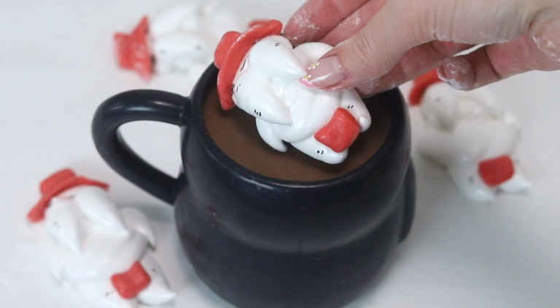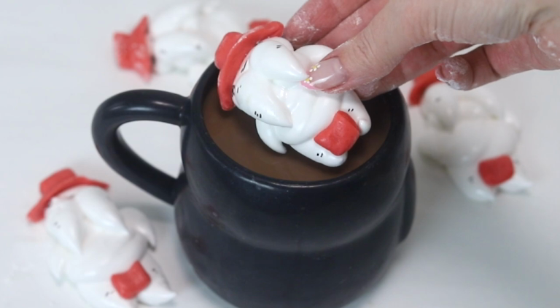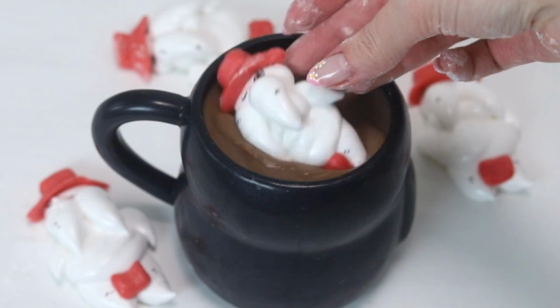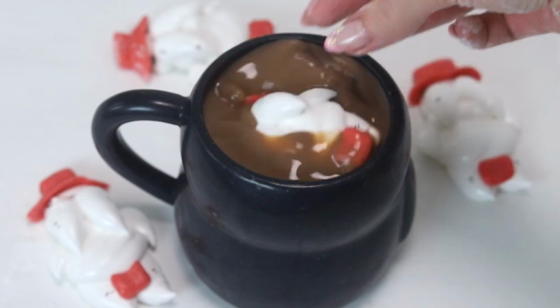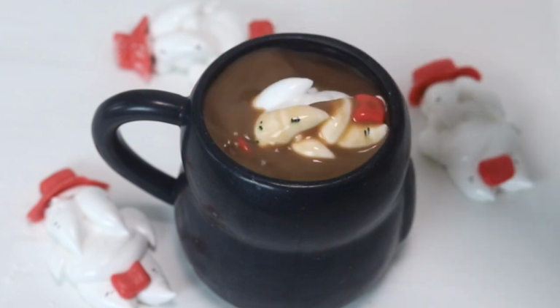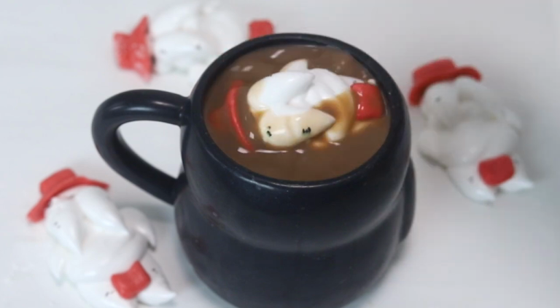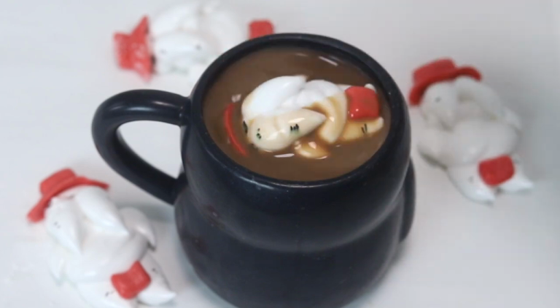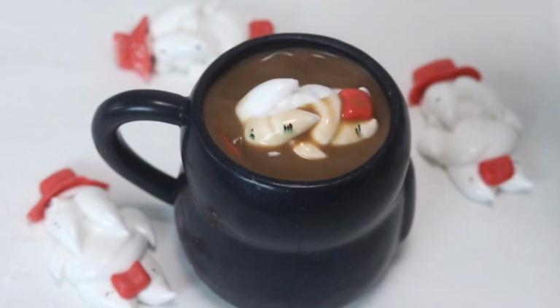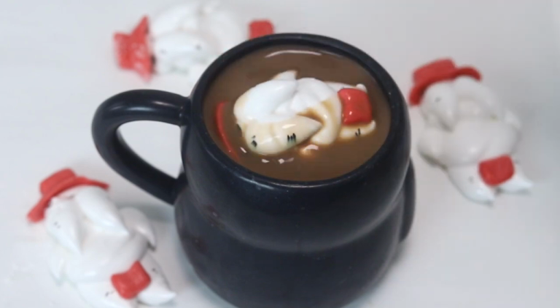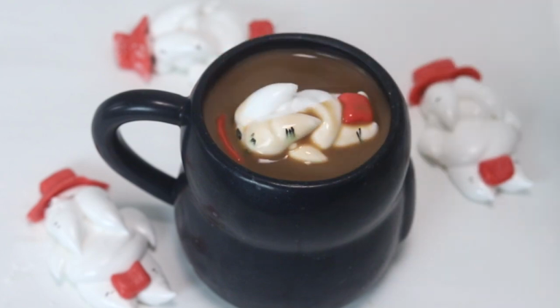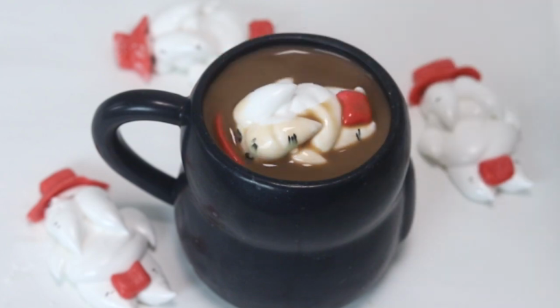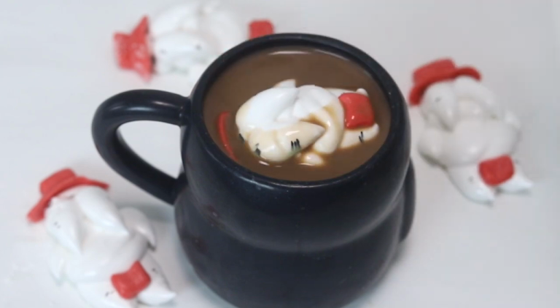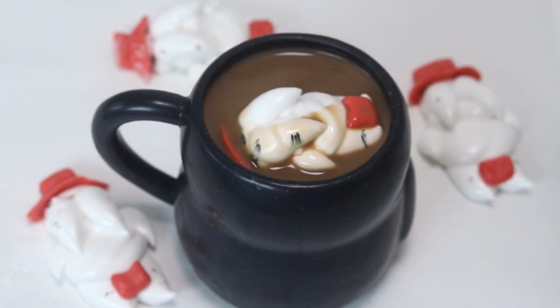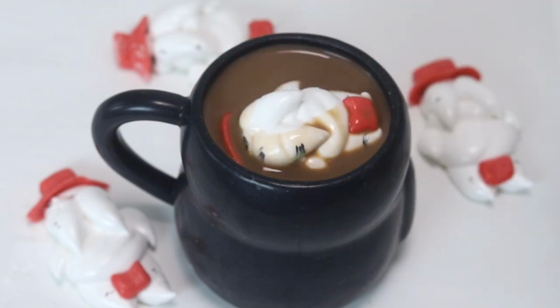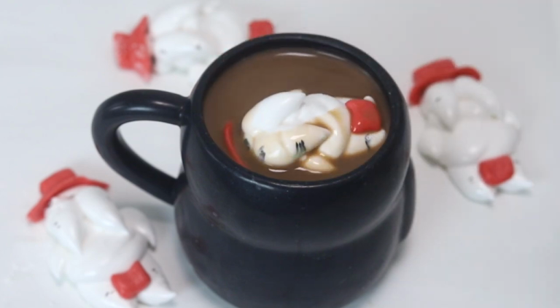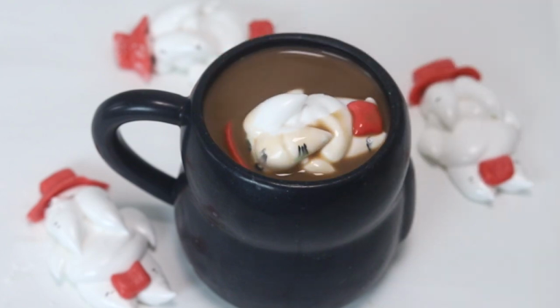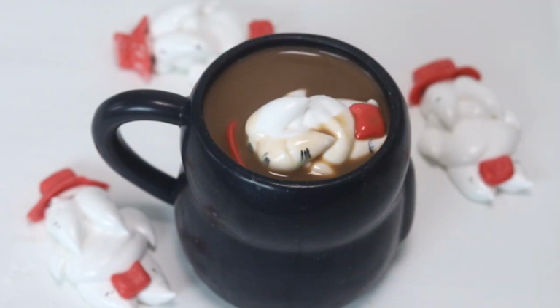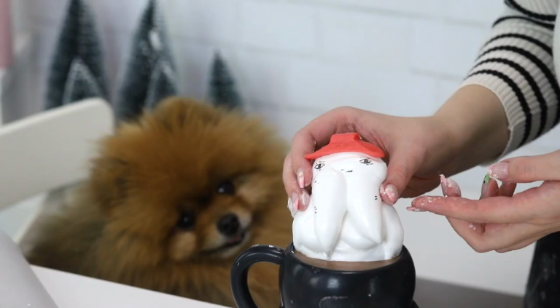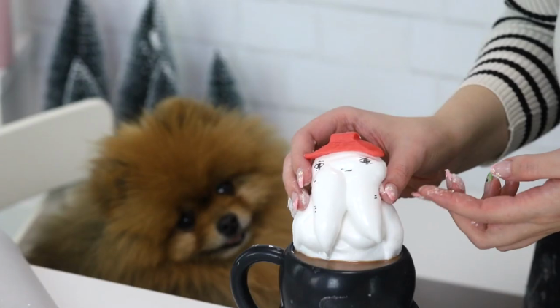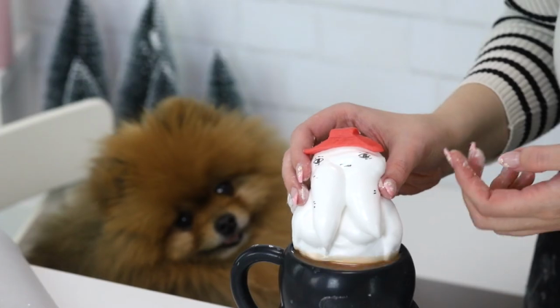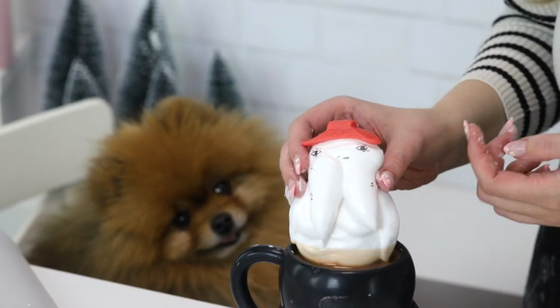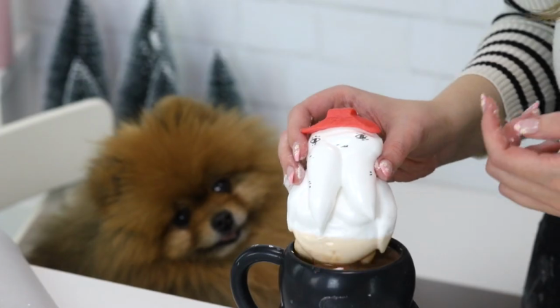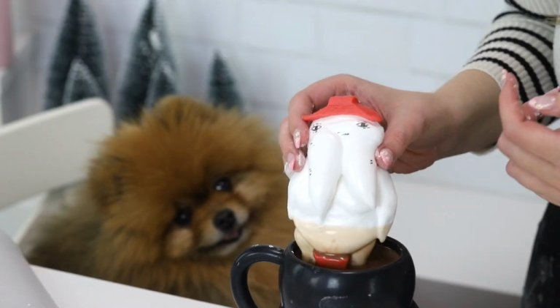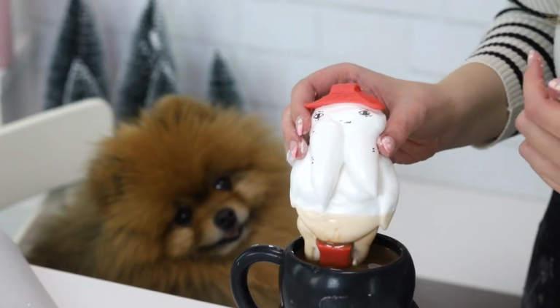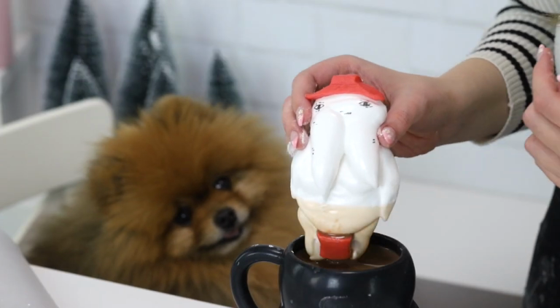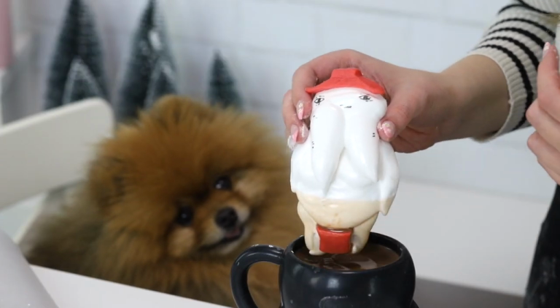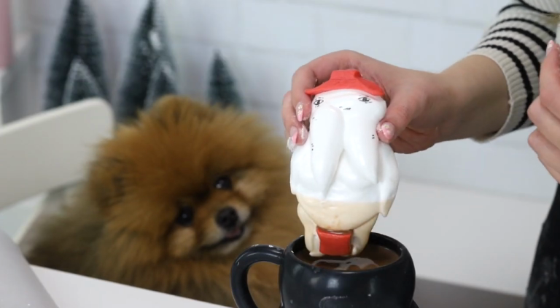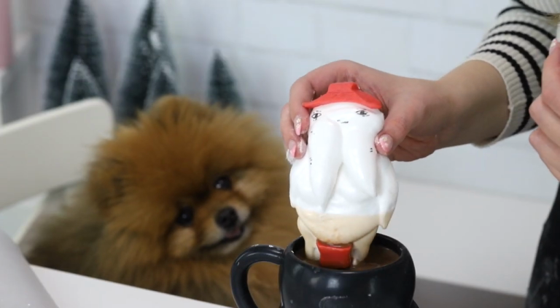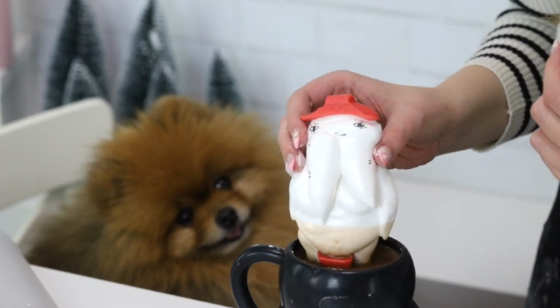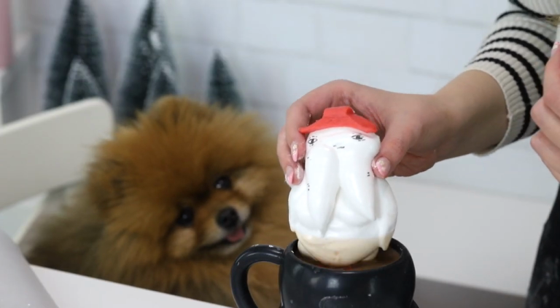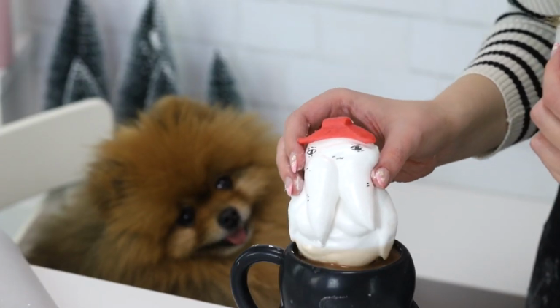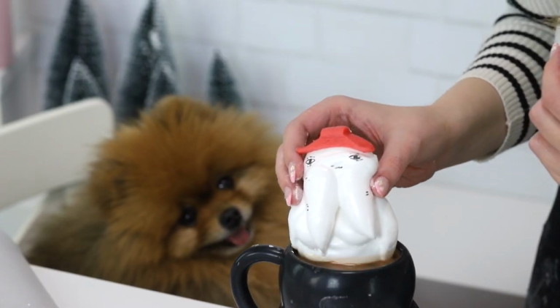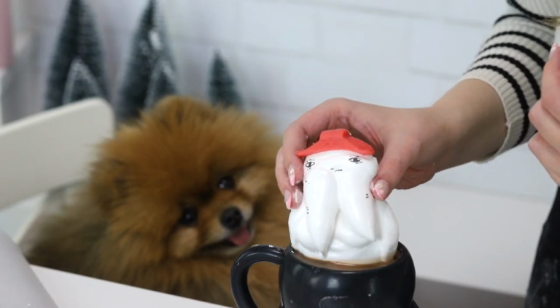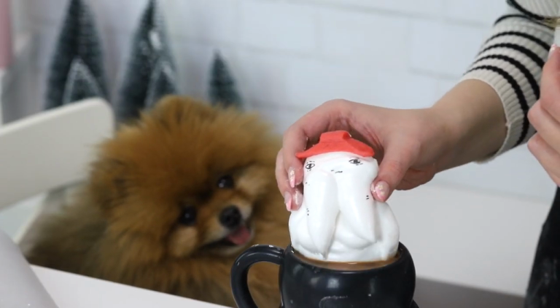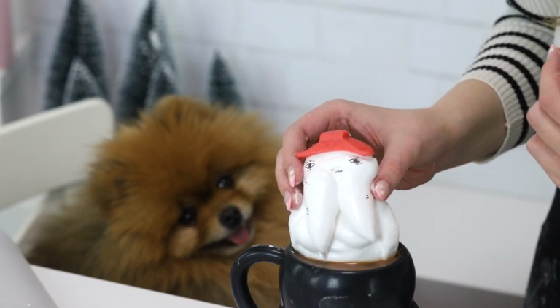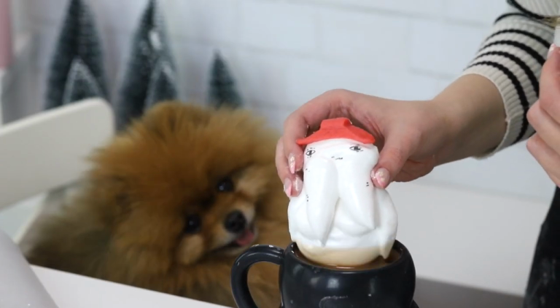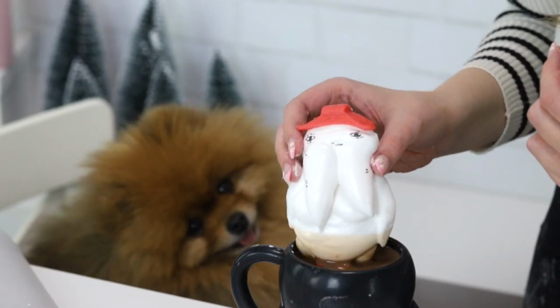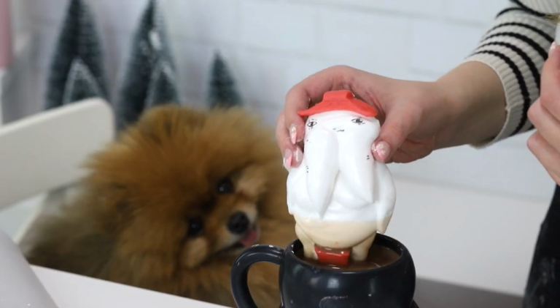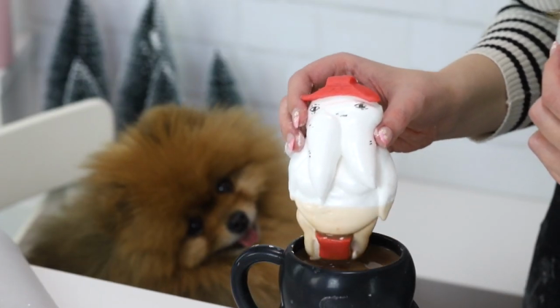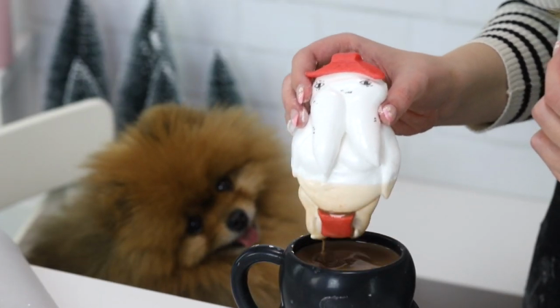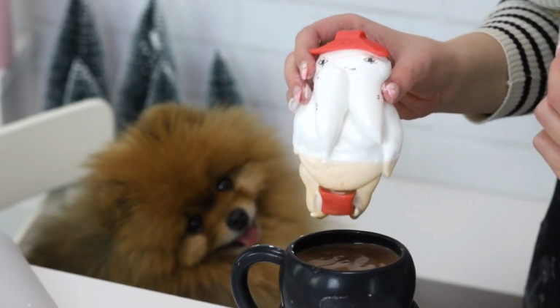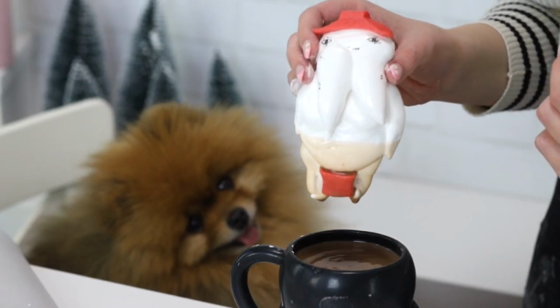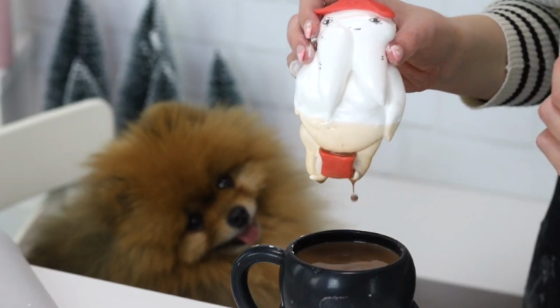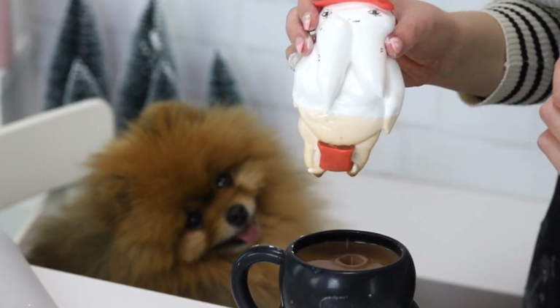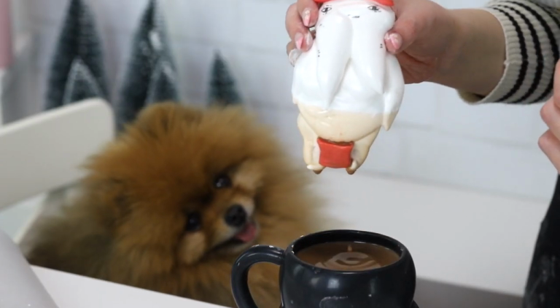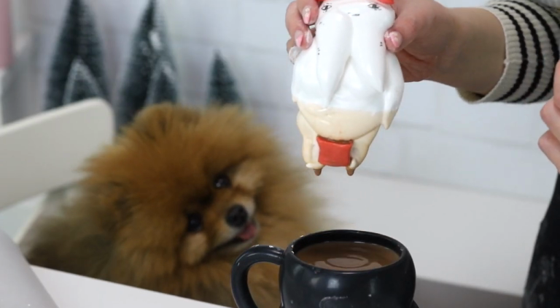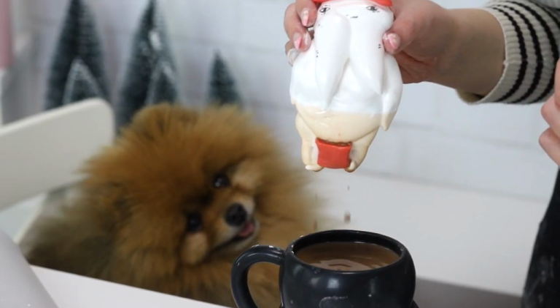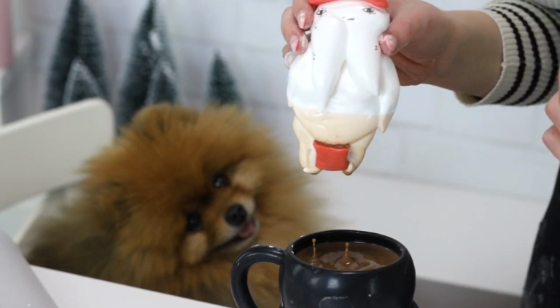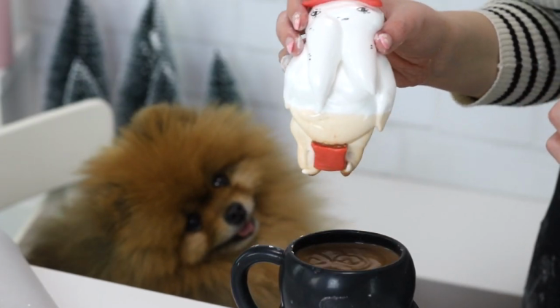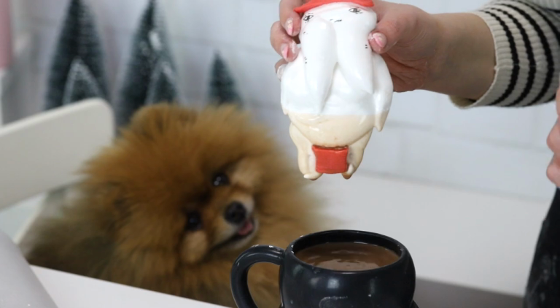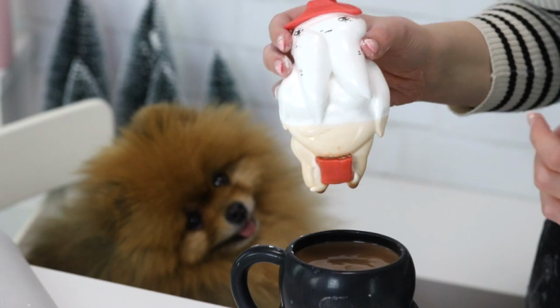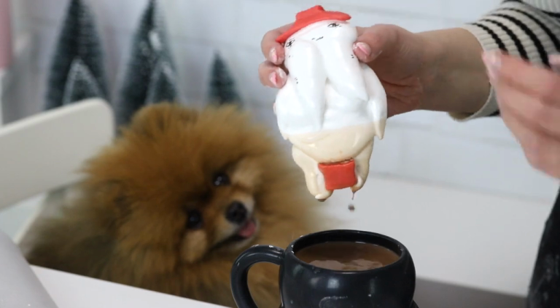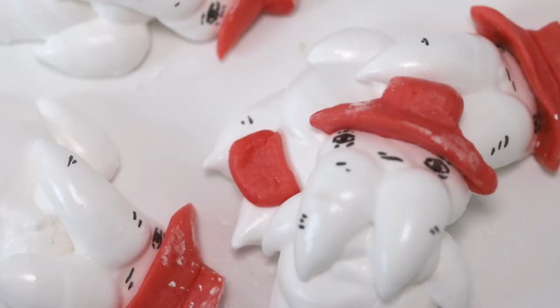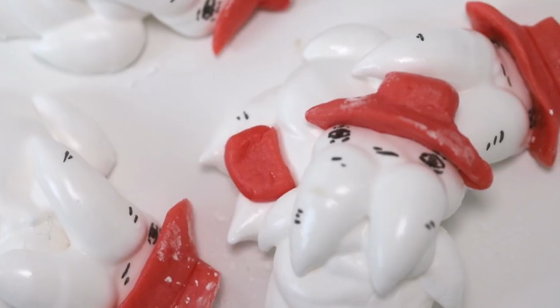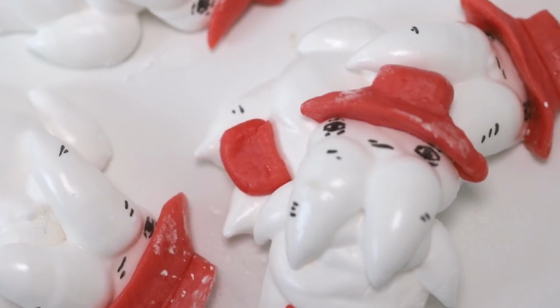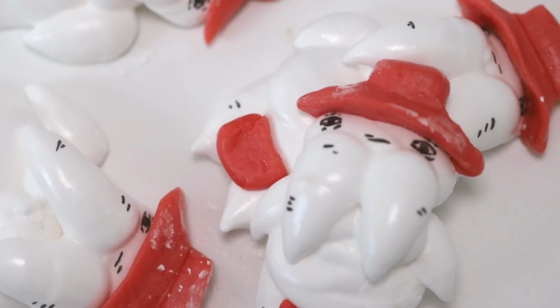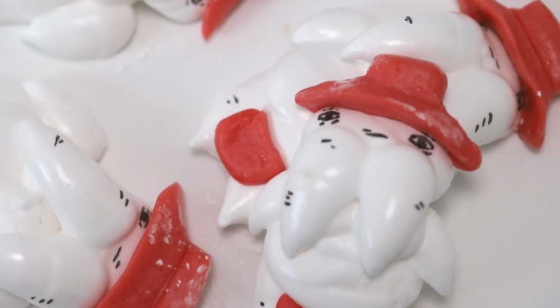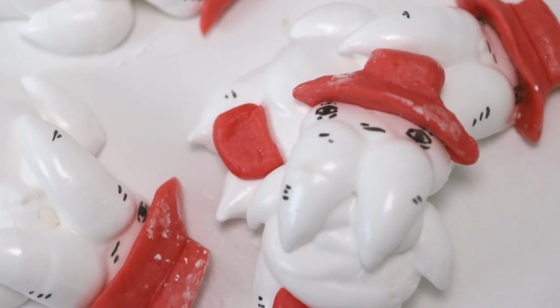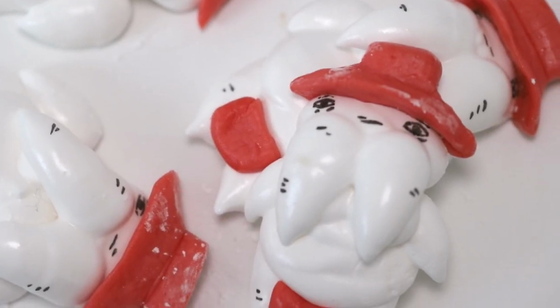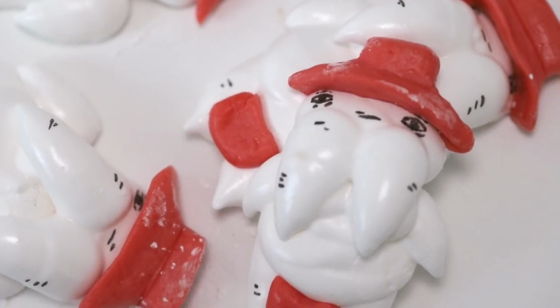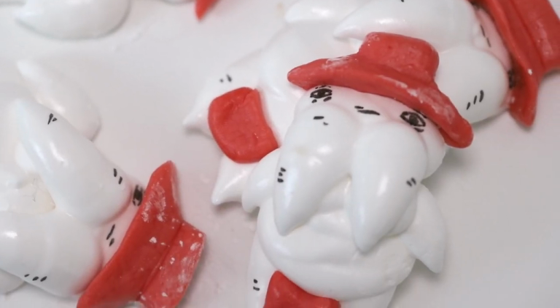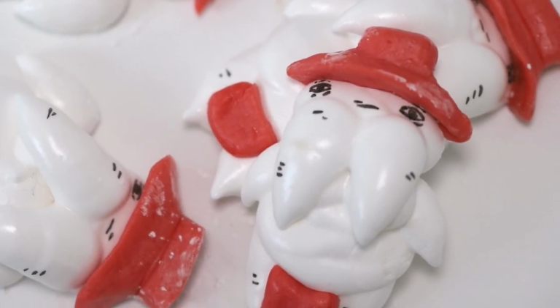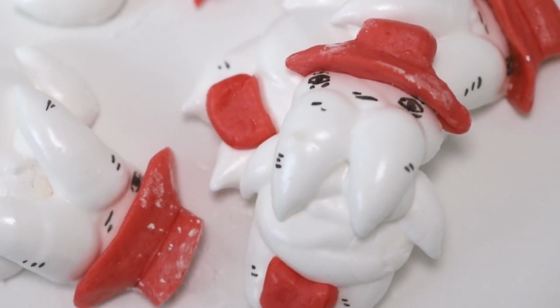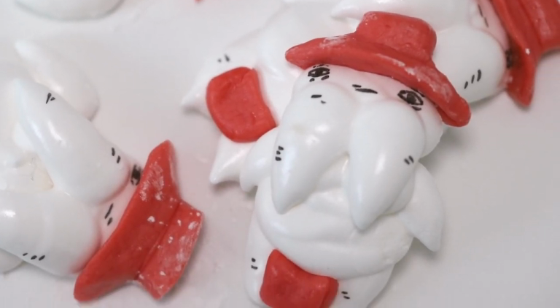Today I'm gonna turn the radish spirit from Spirited Away into marshmallows. So let's get started.